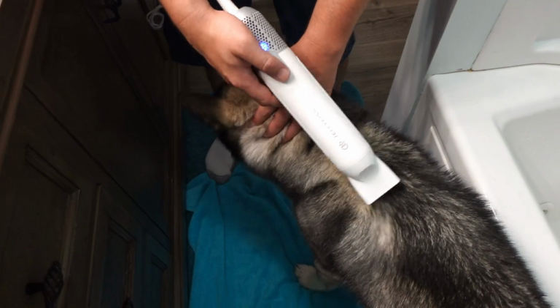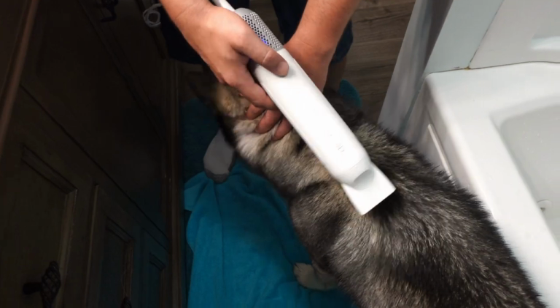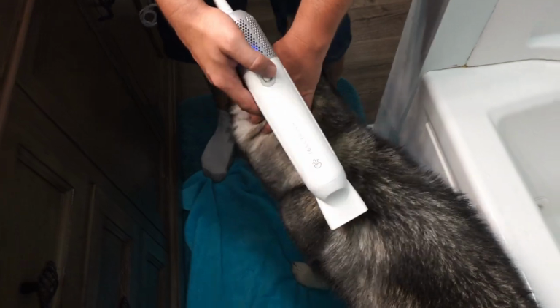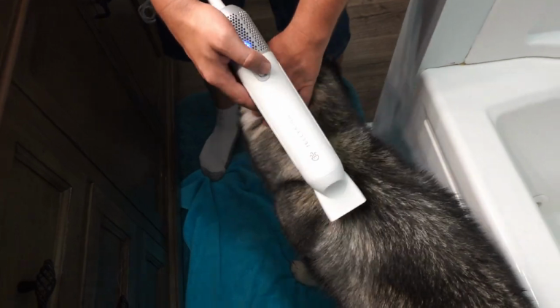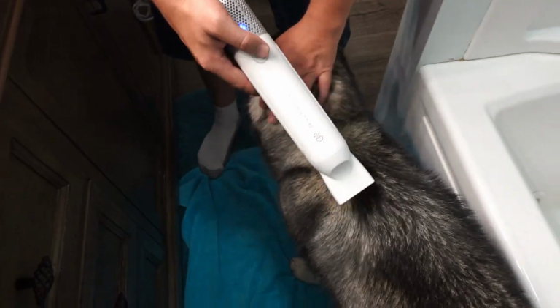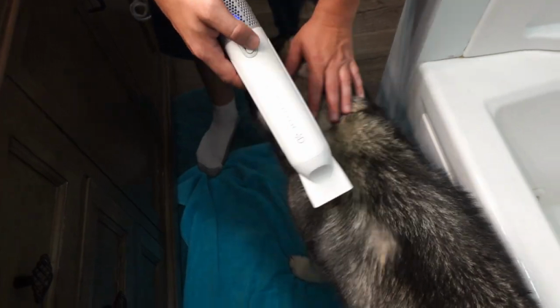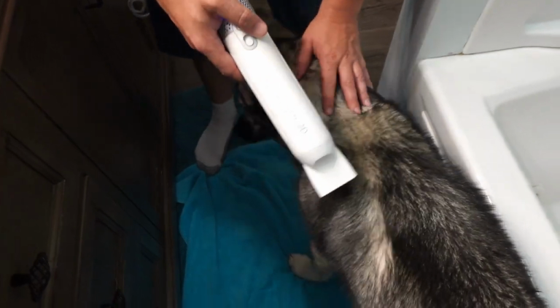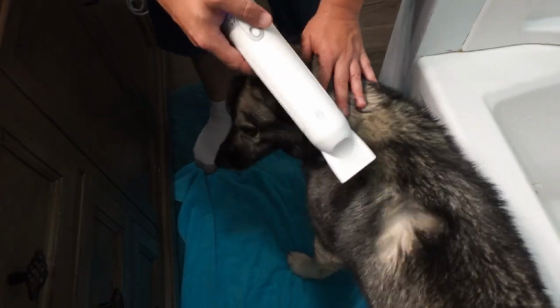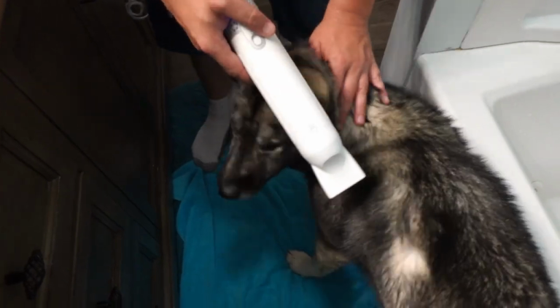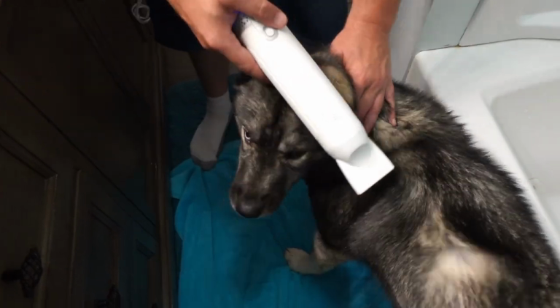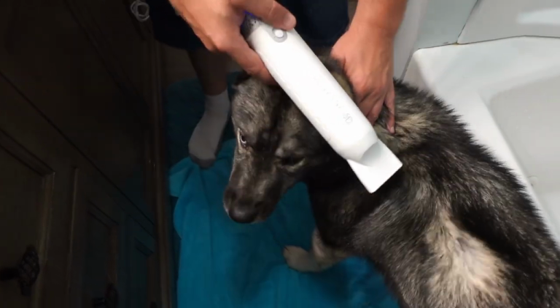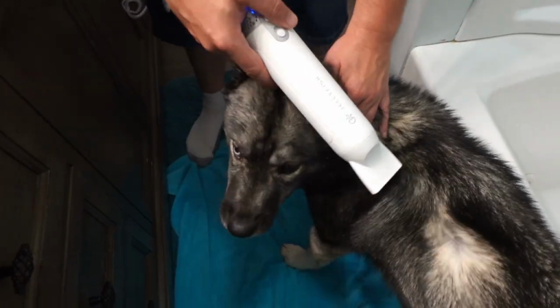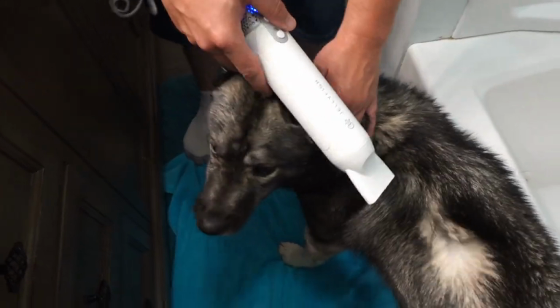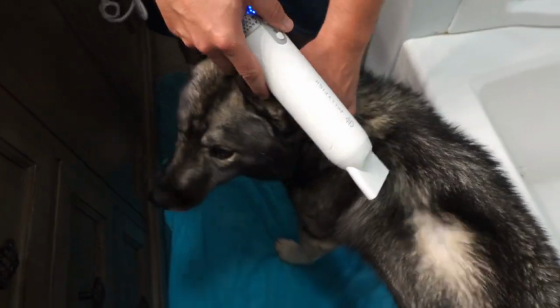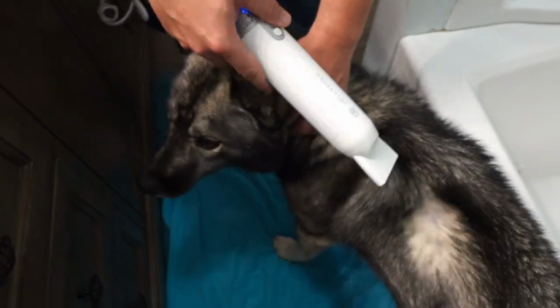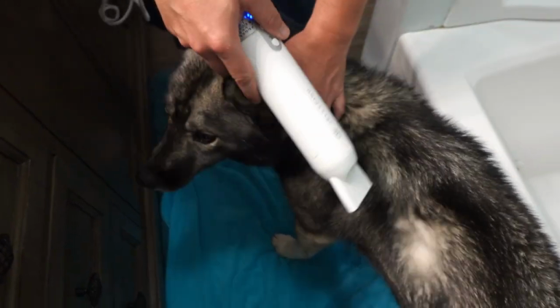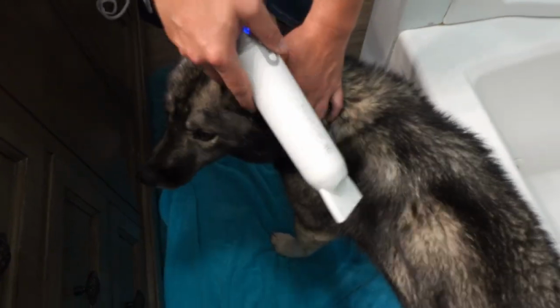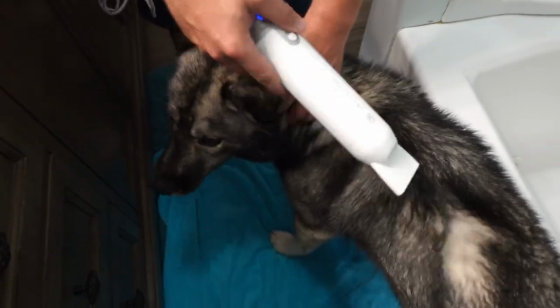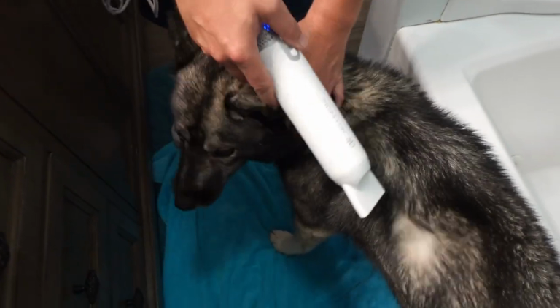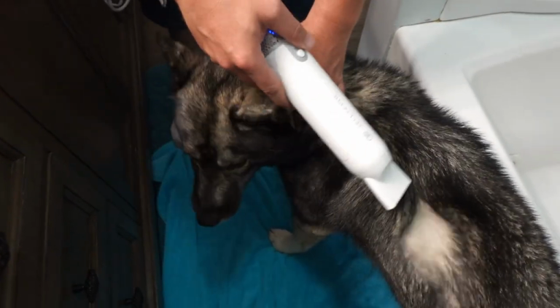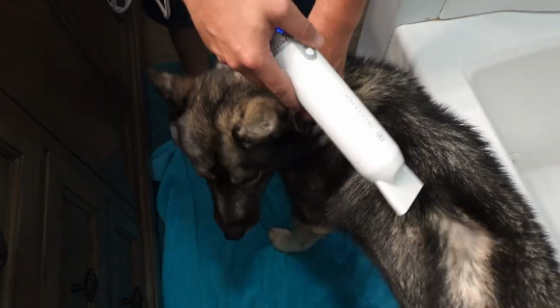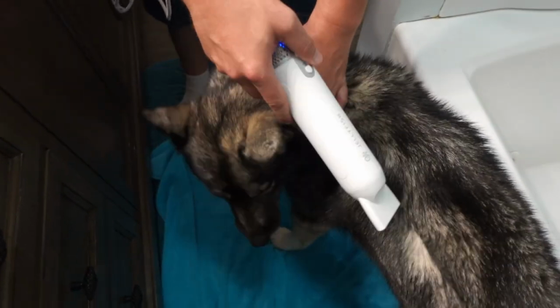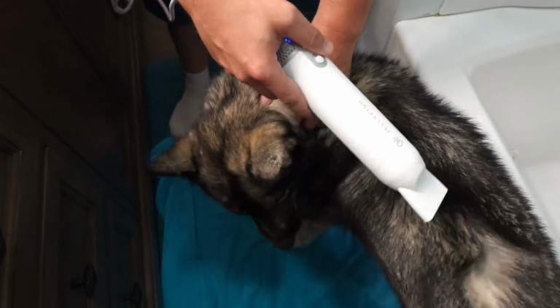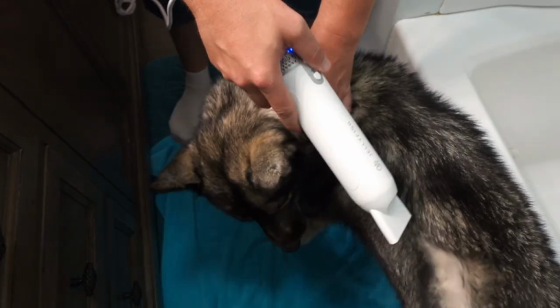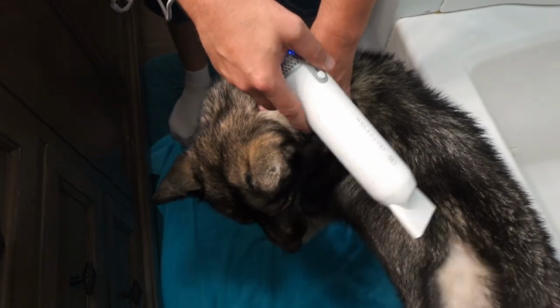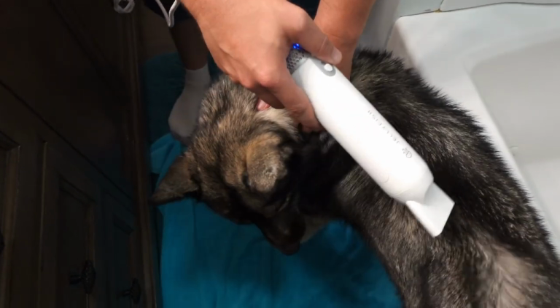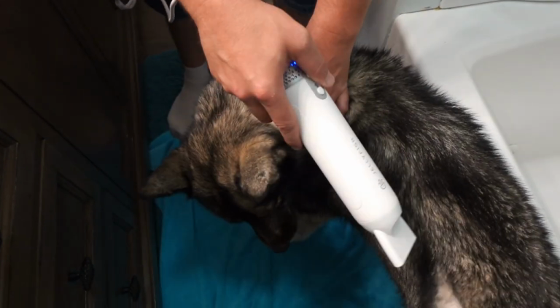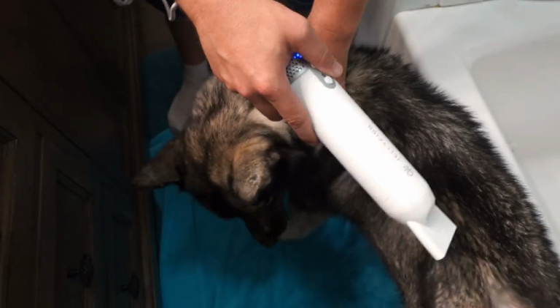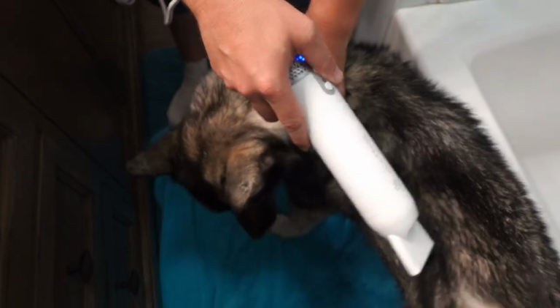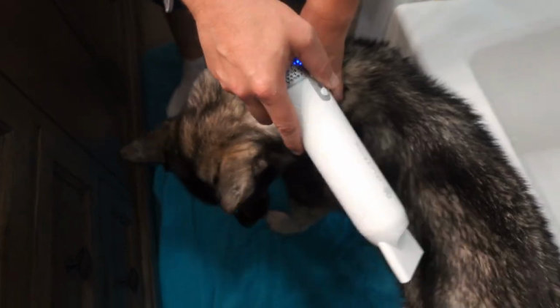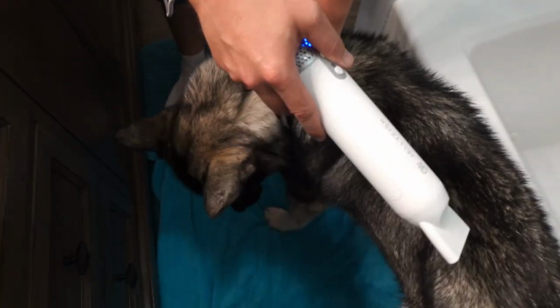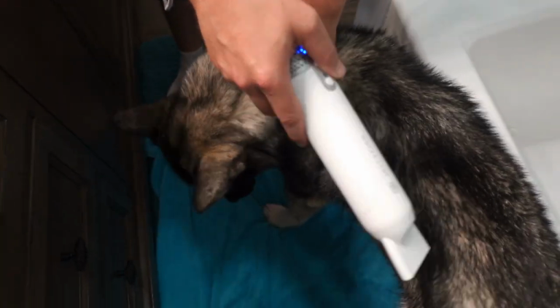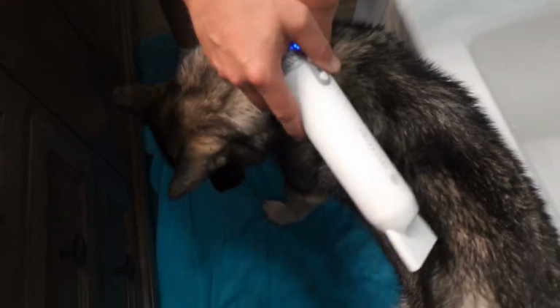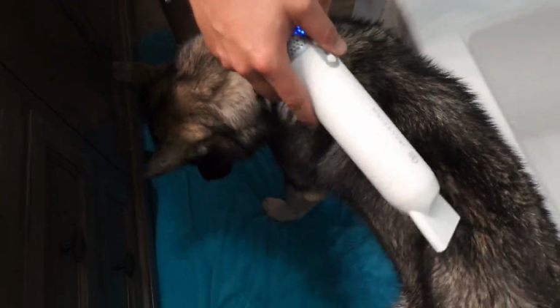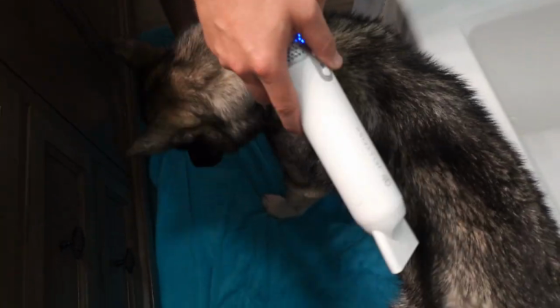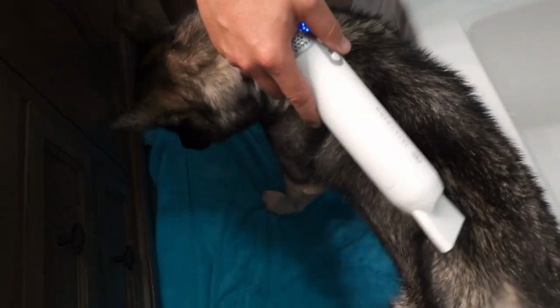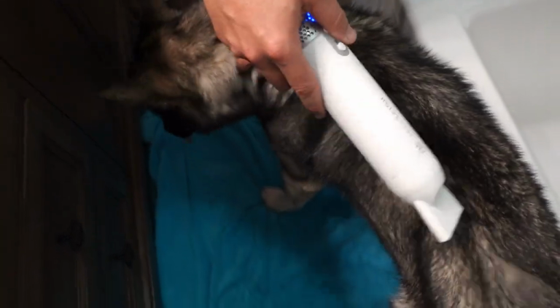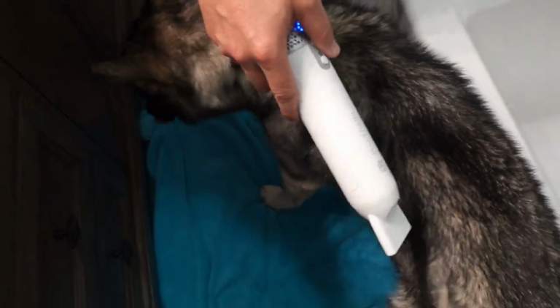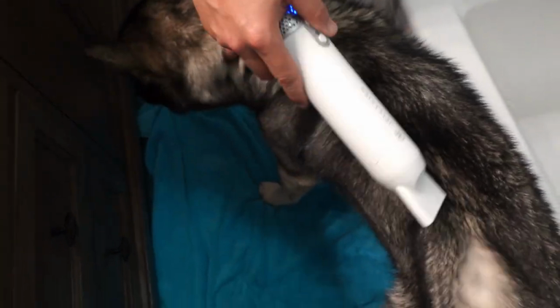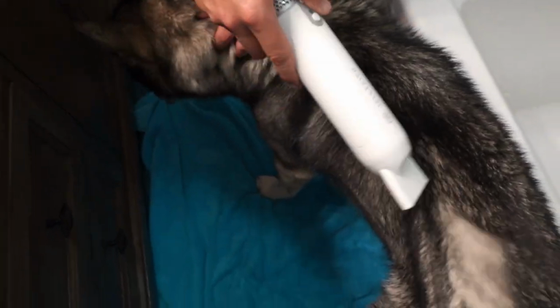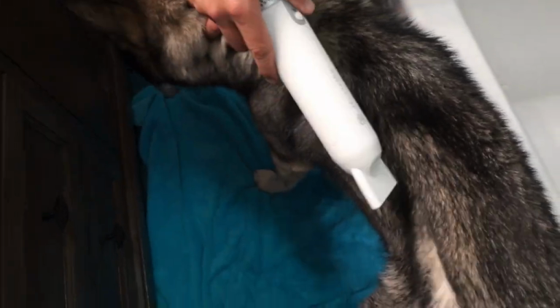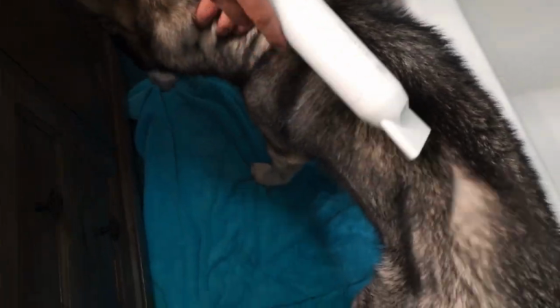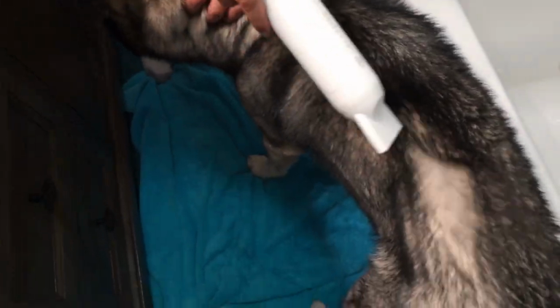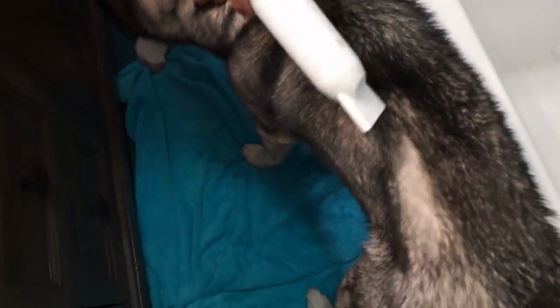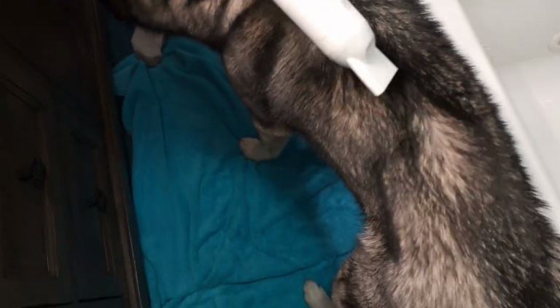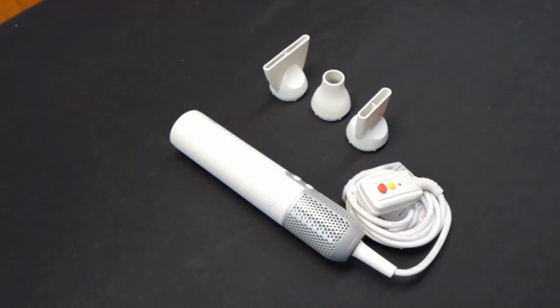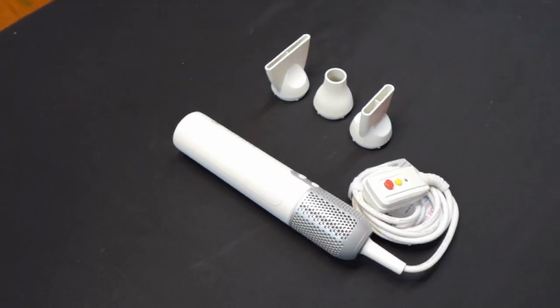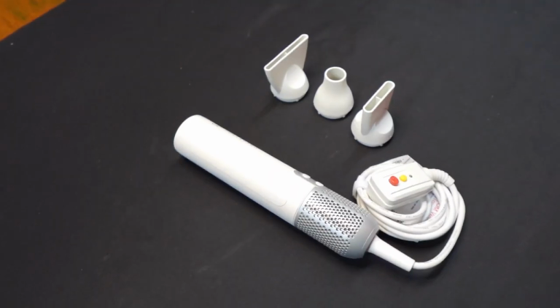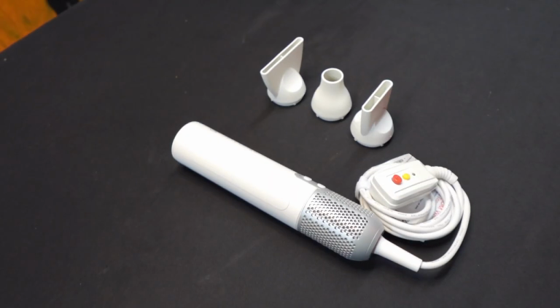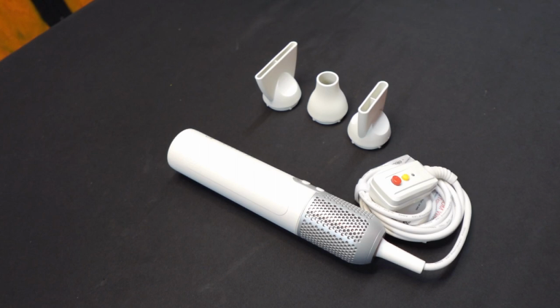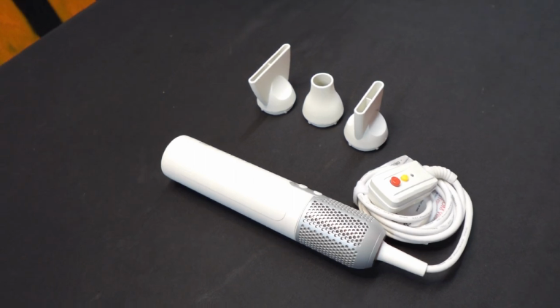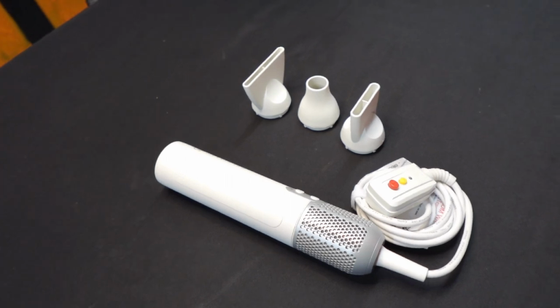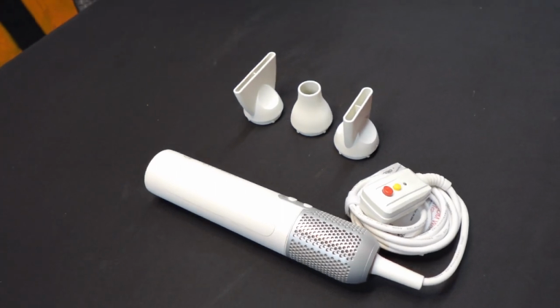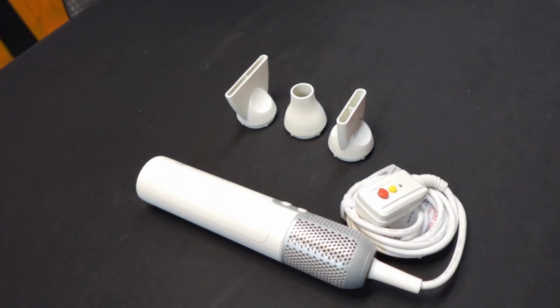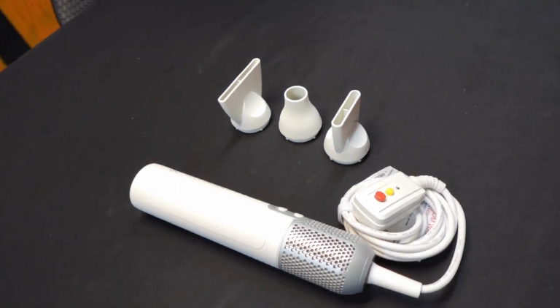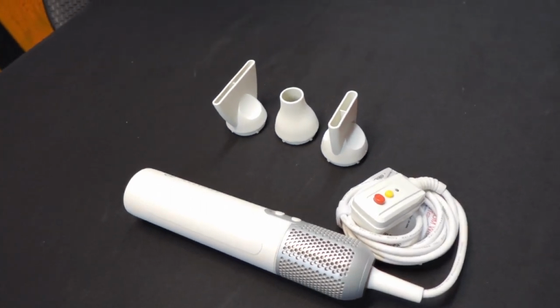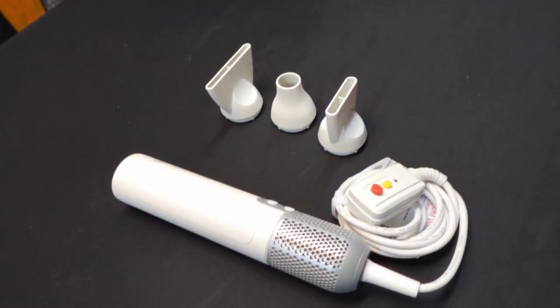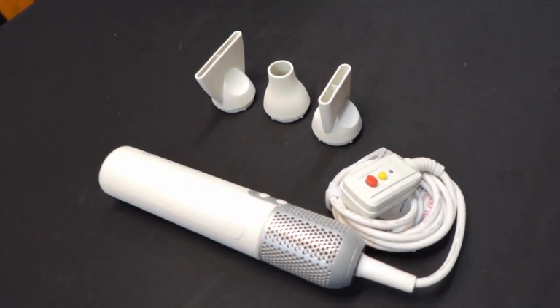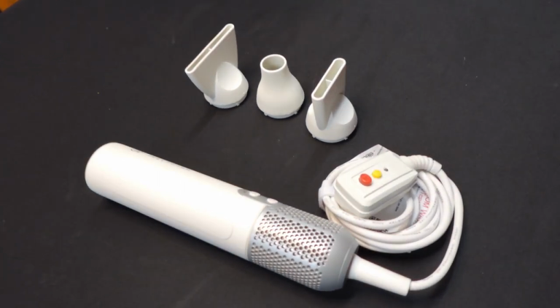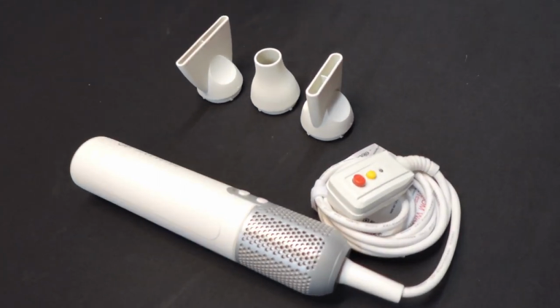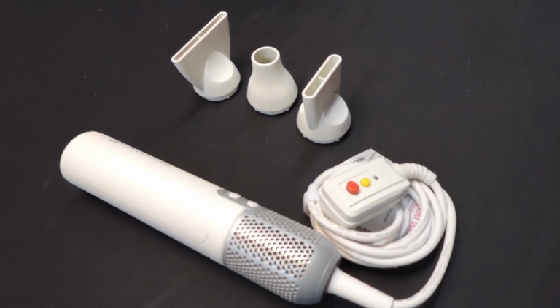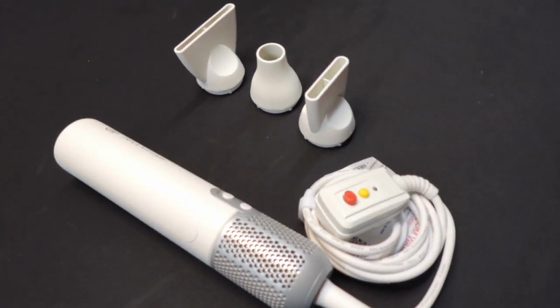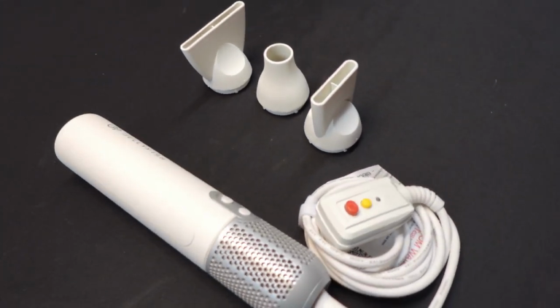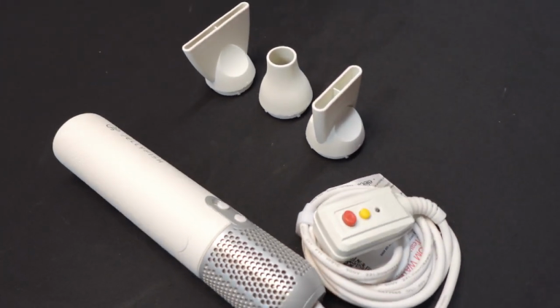This is a great portable handheld blower for your dogs. This product was sent to us in return for our honest review. I swear I am putting this in our RV.